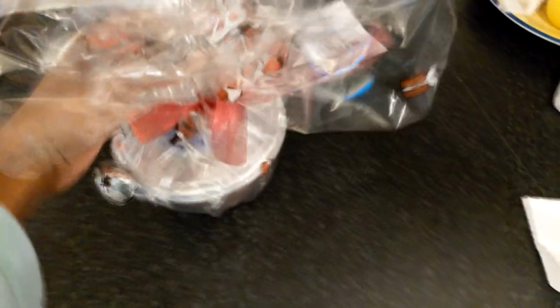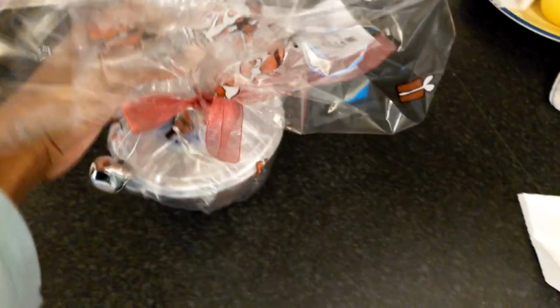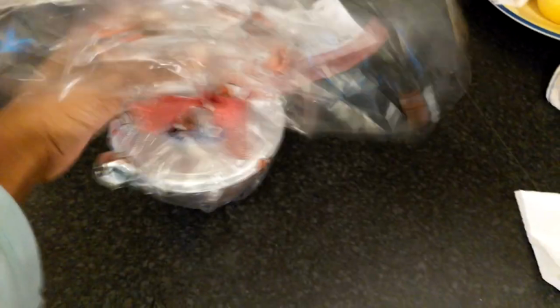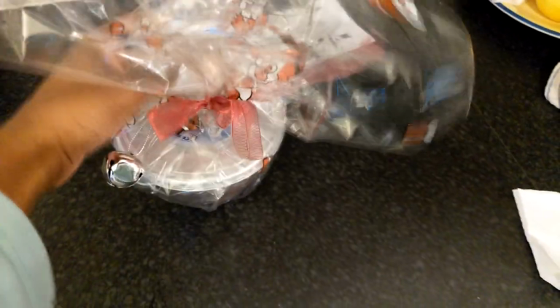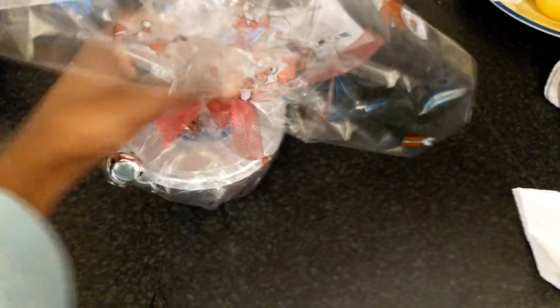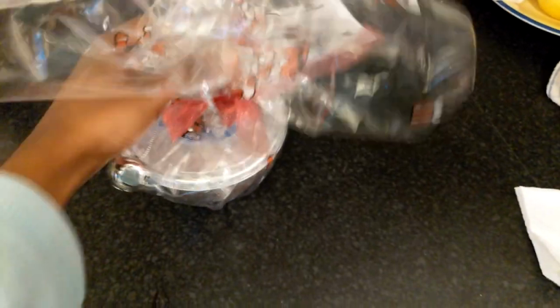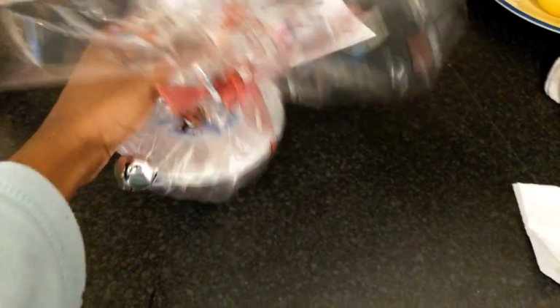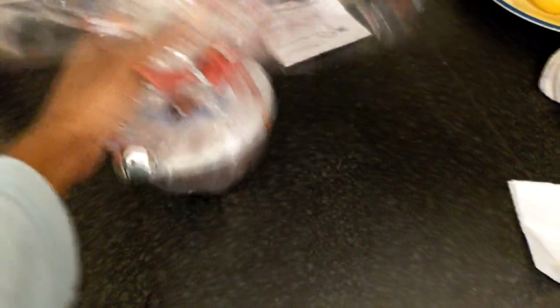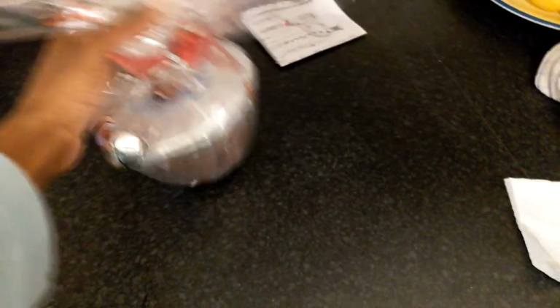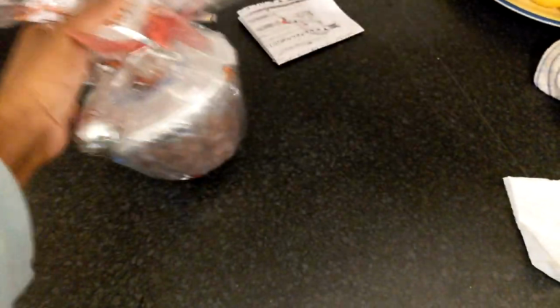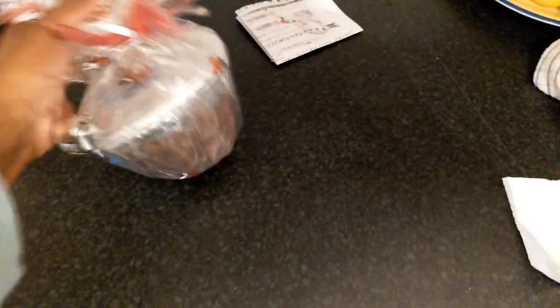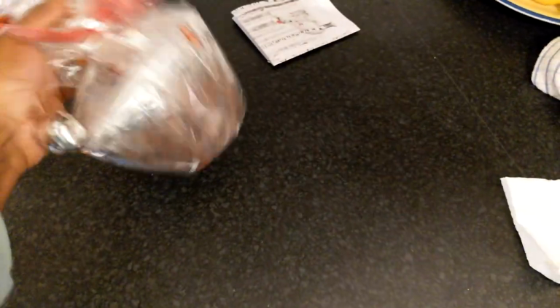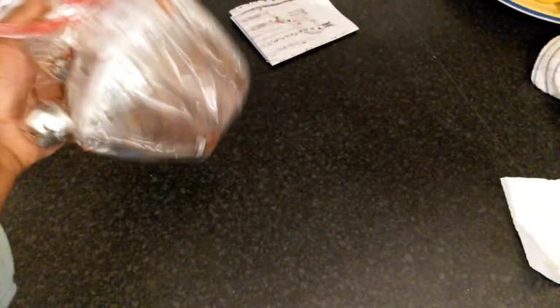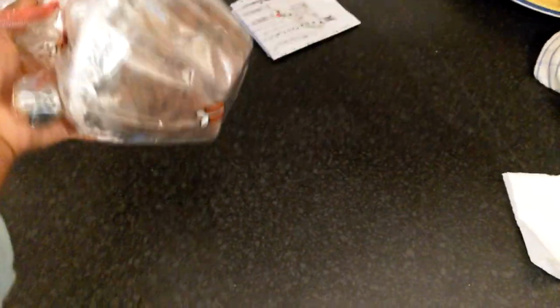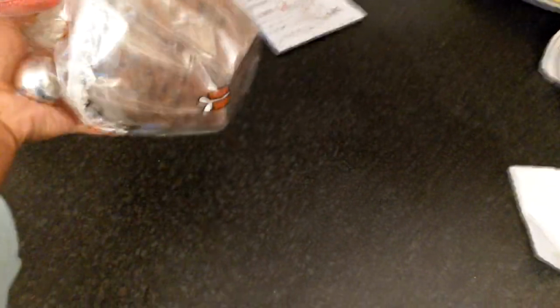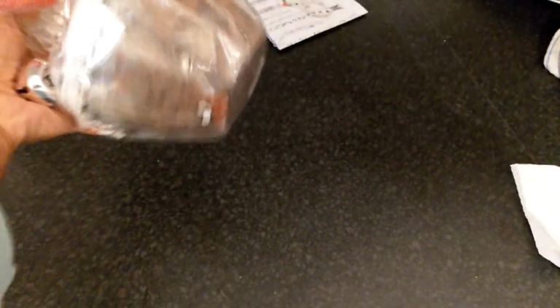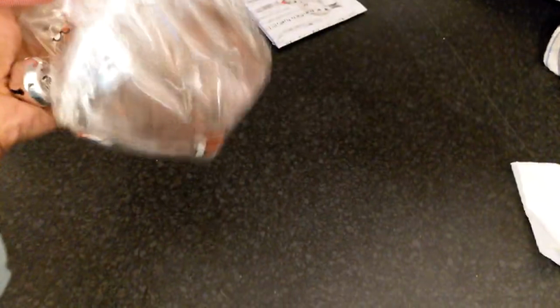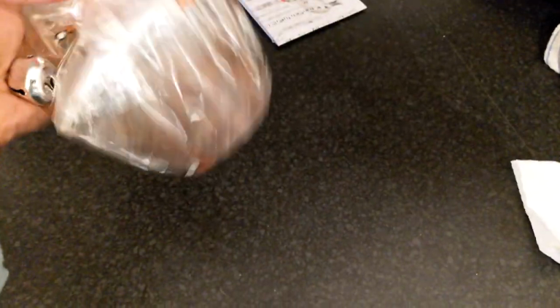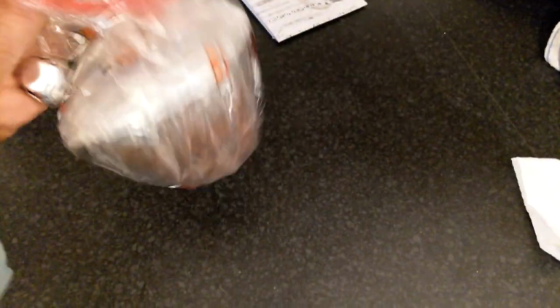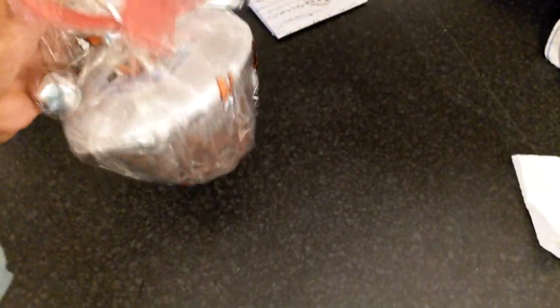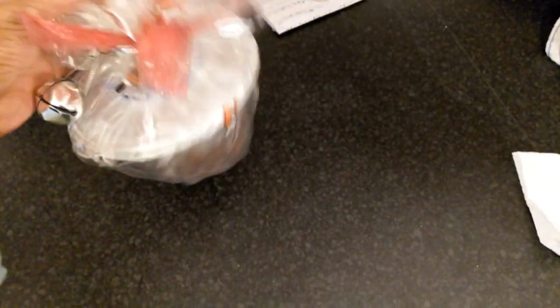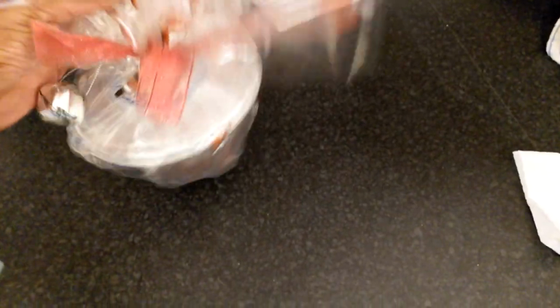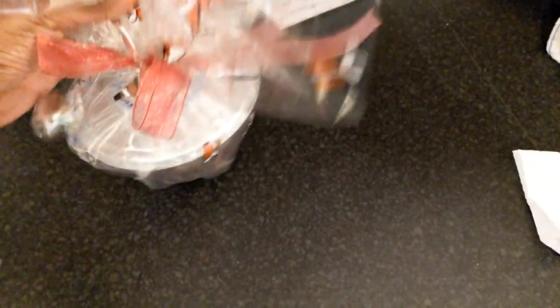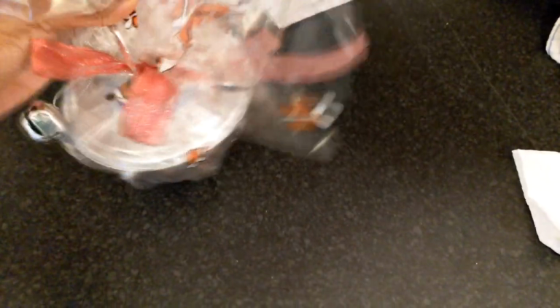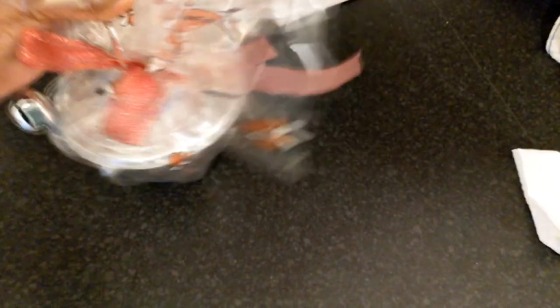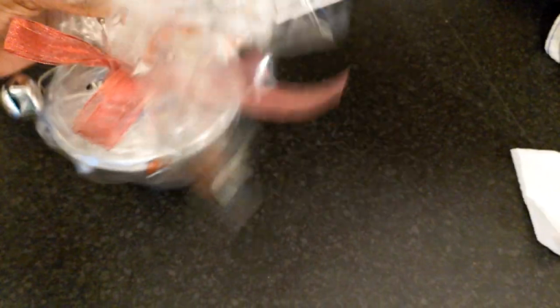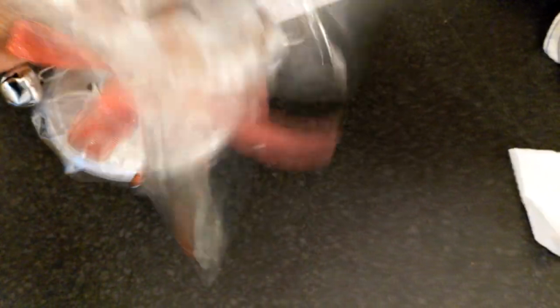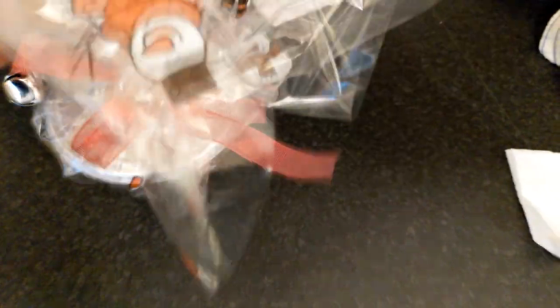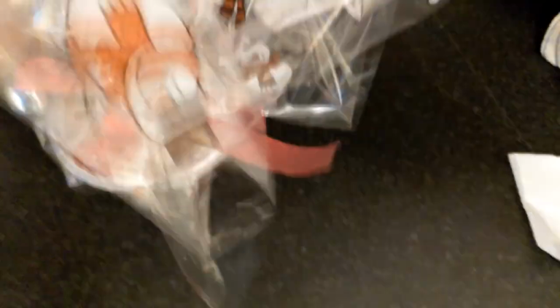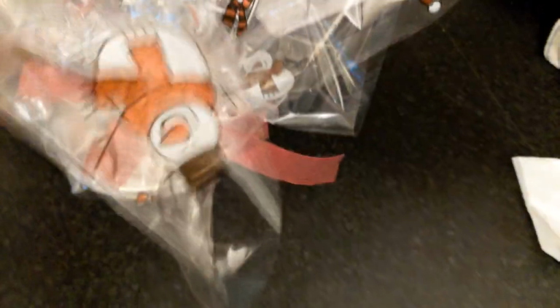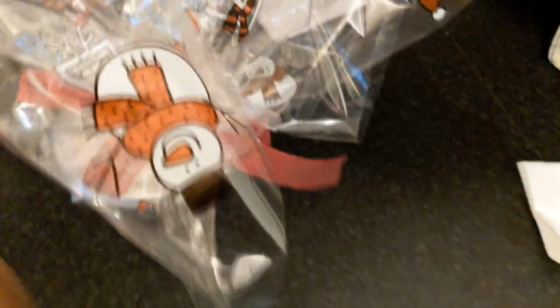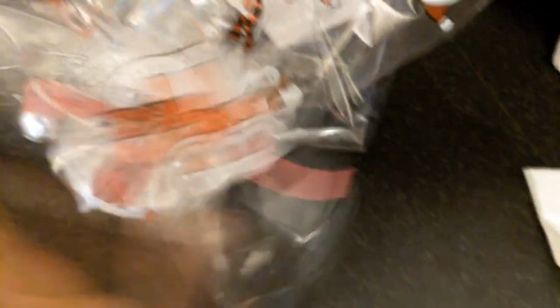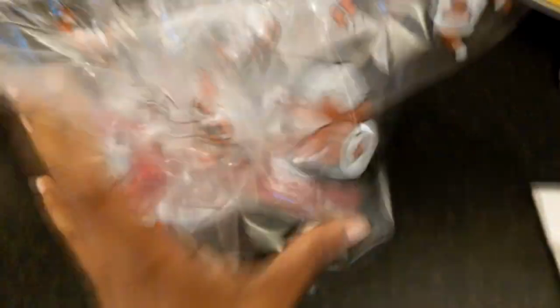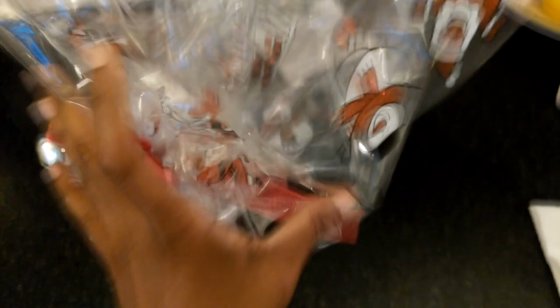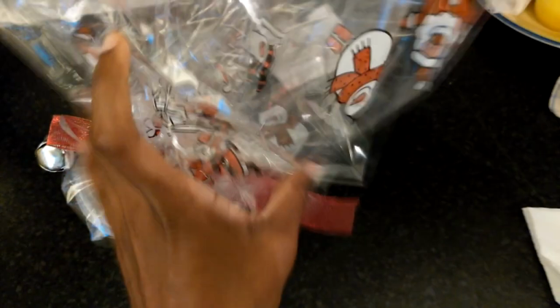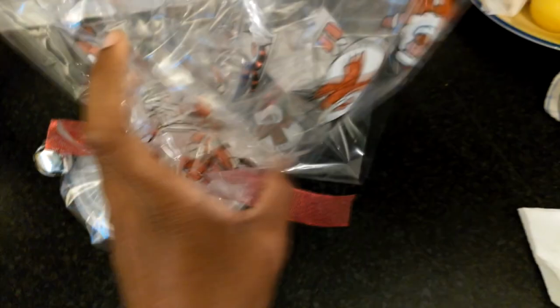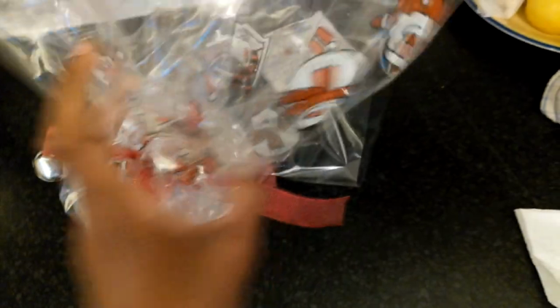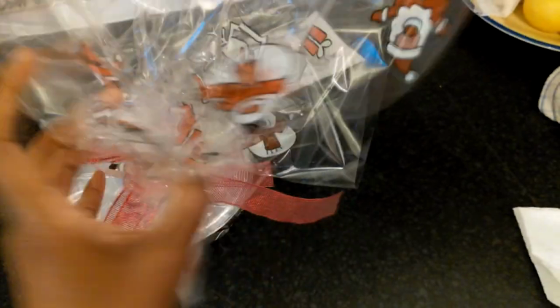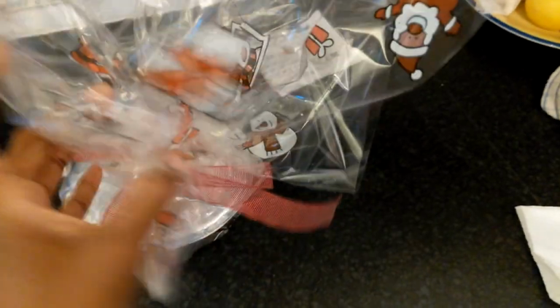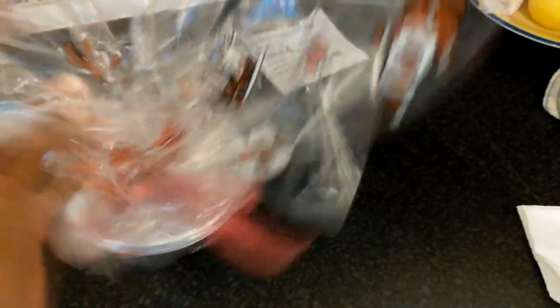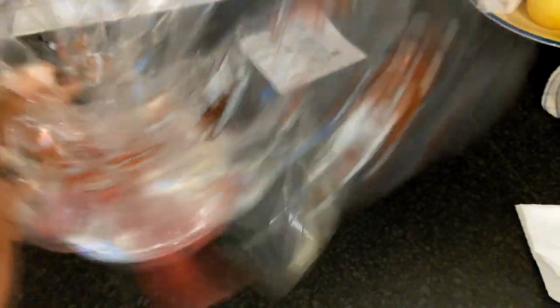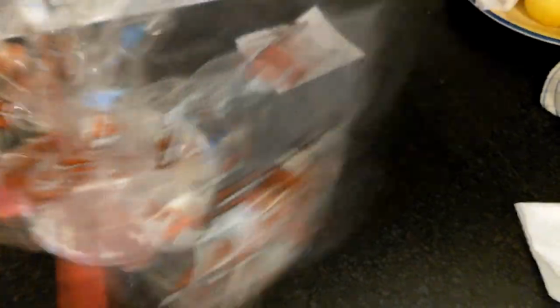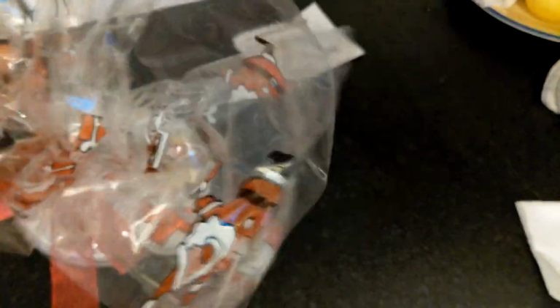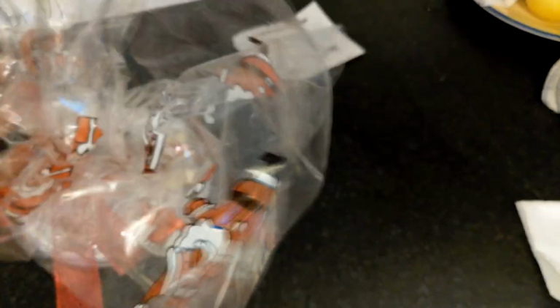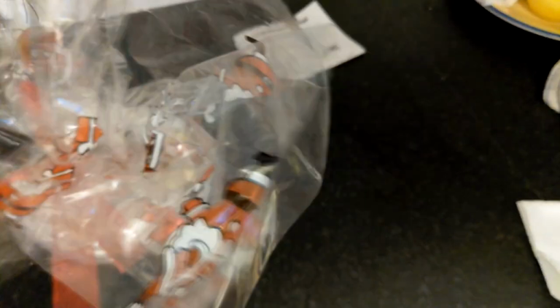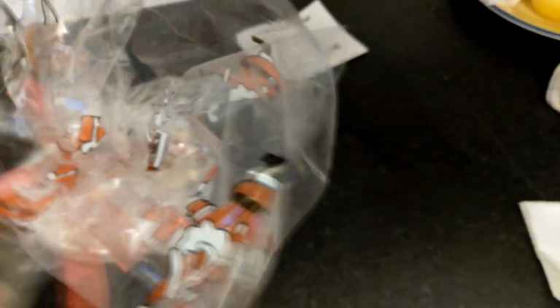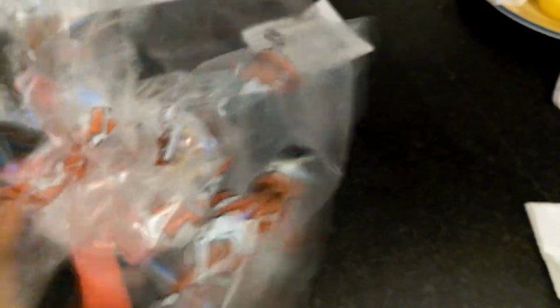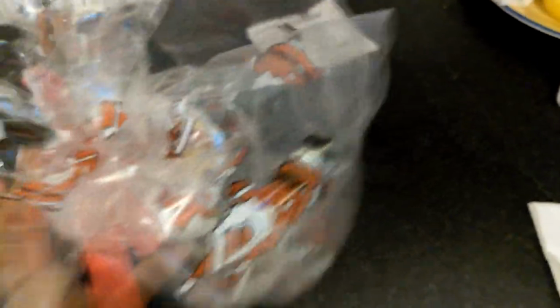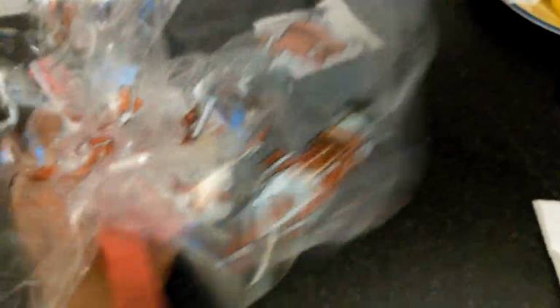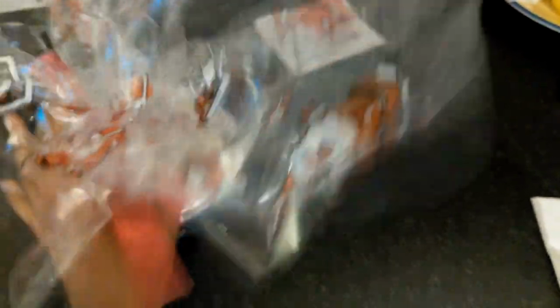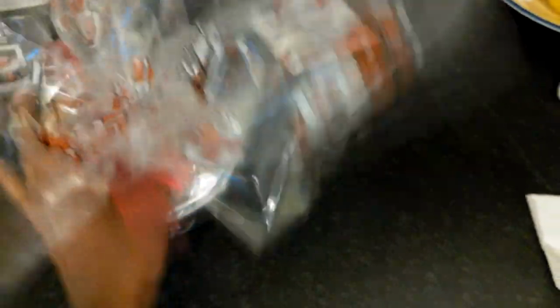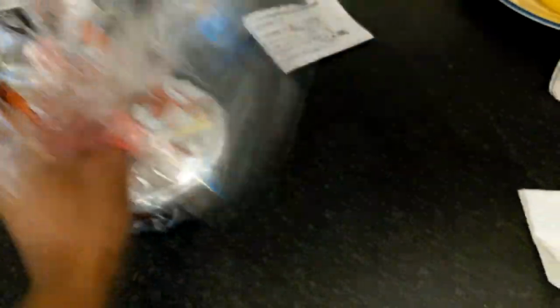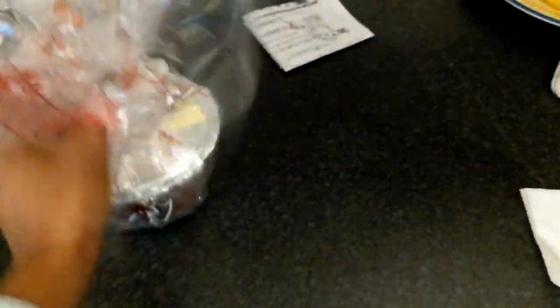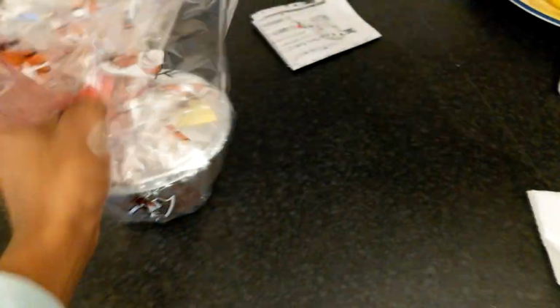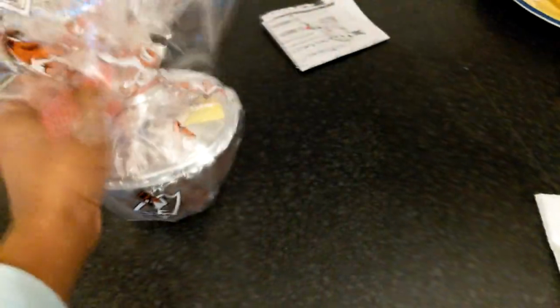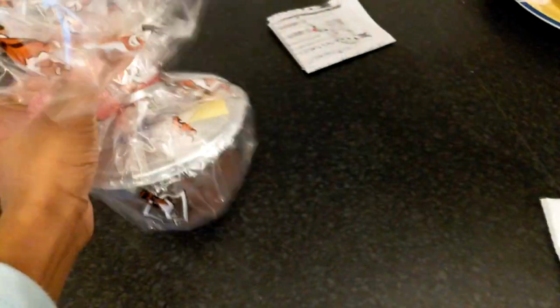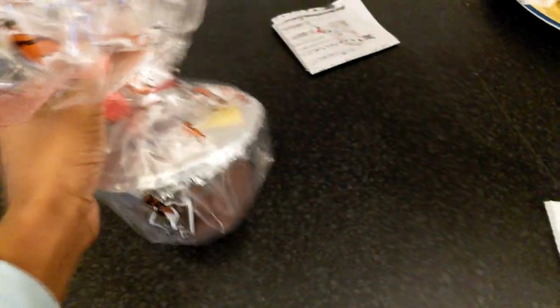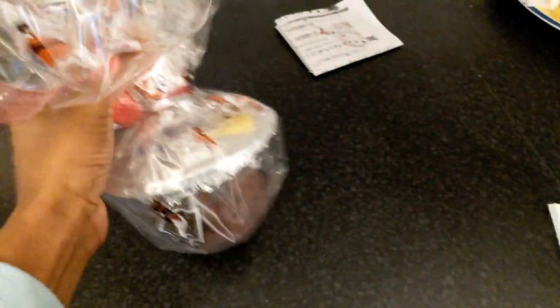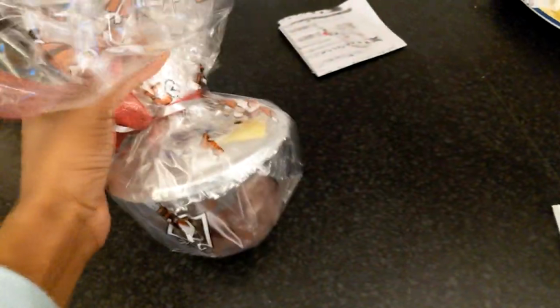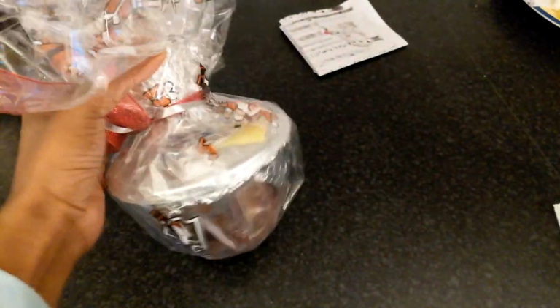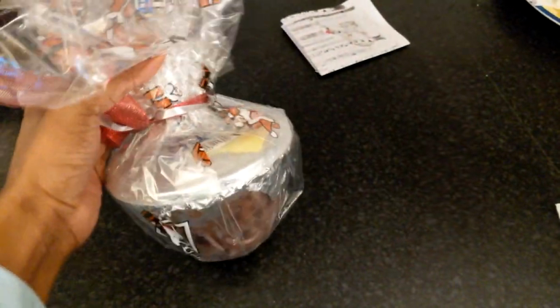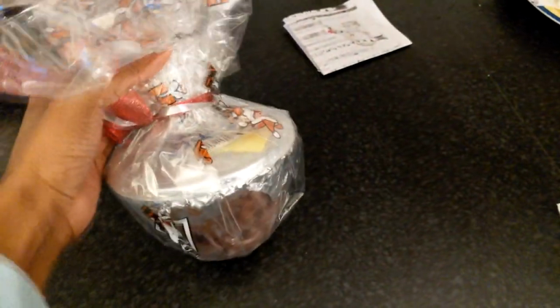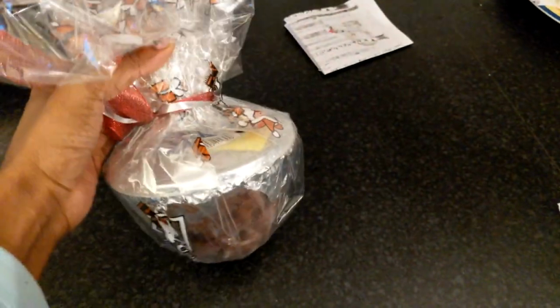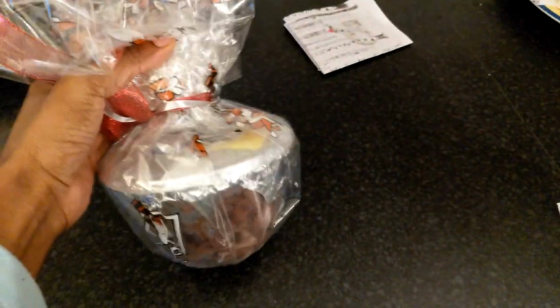We had Christmas pudding which was bought from a local farm shop. As you can see it's packaged nicely and has bells and ribbons.